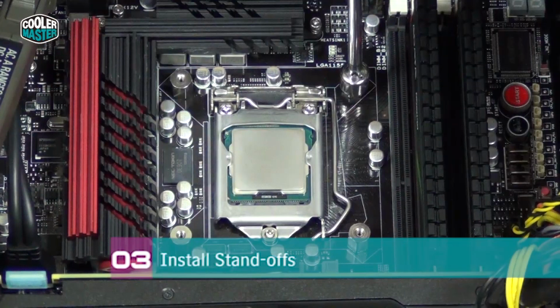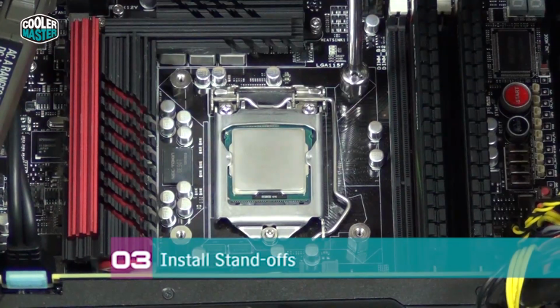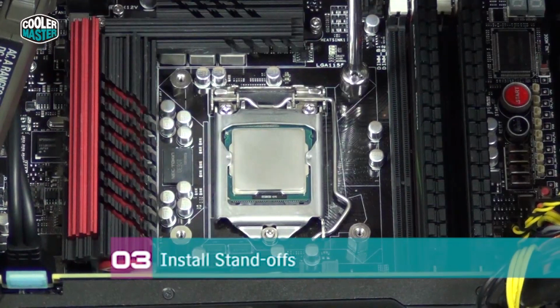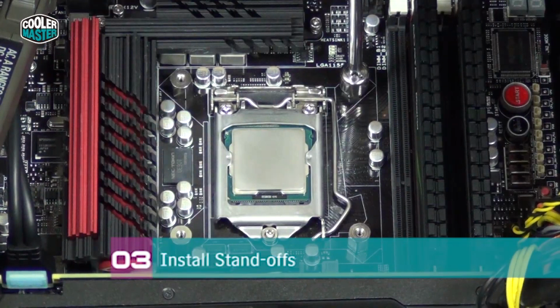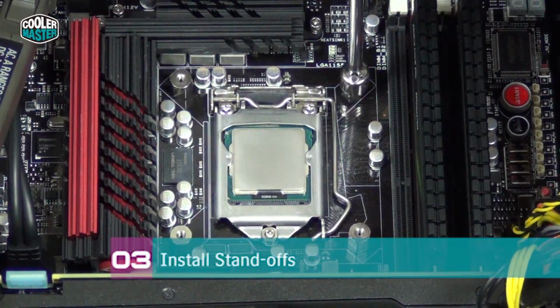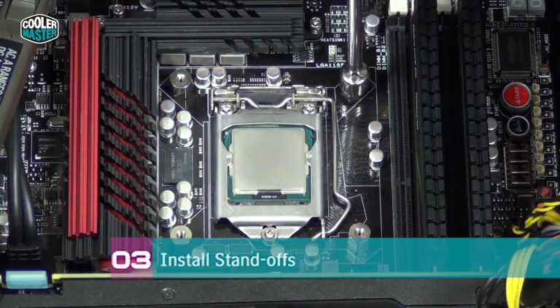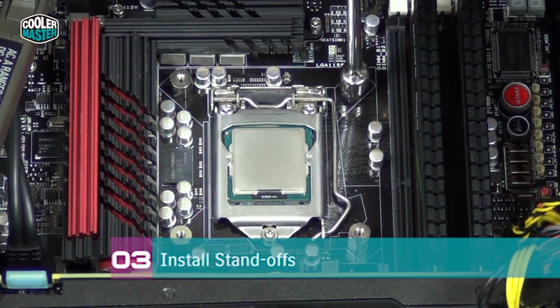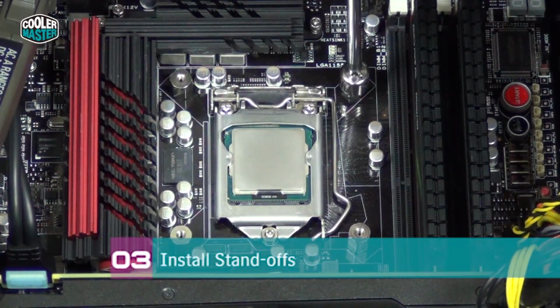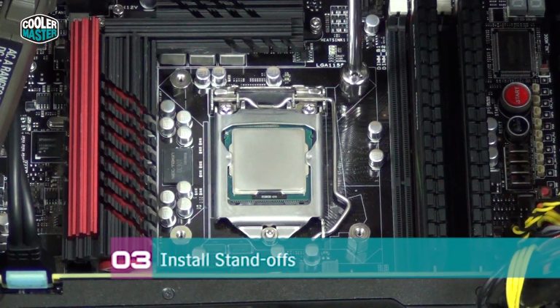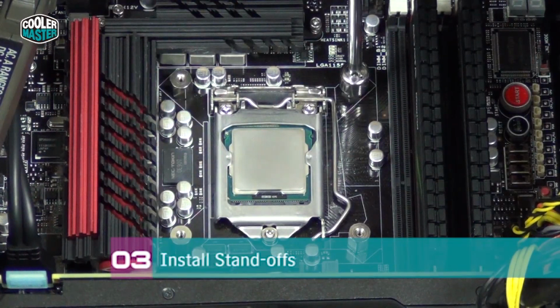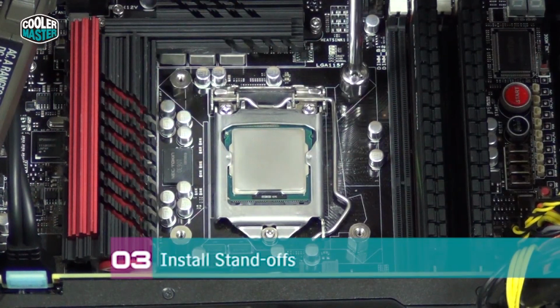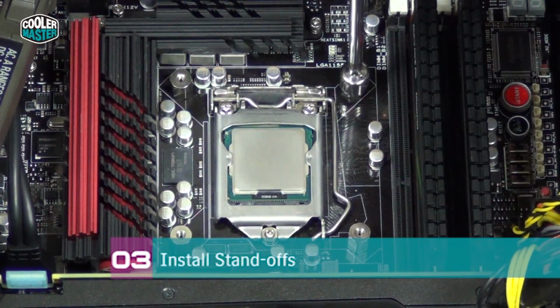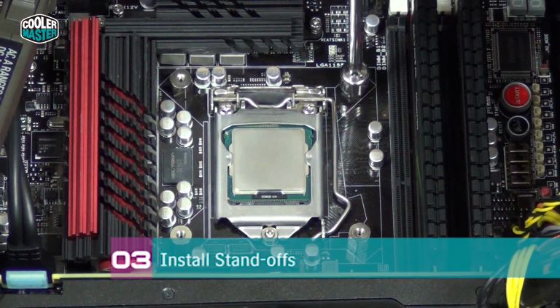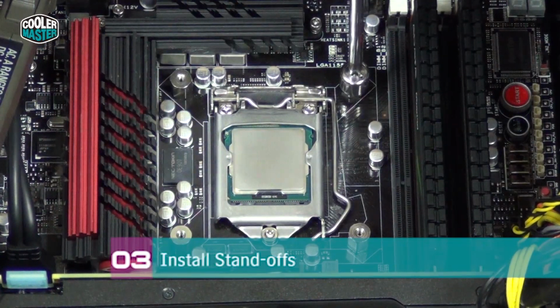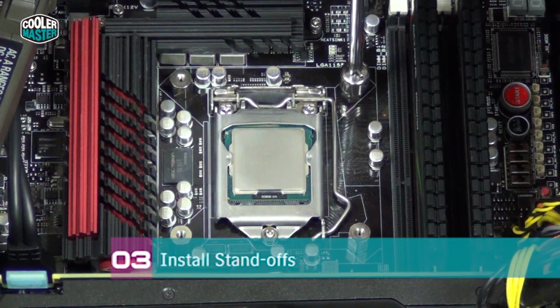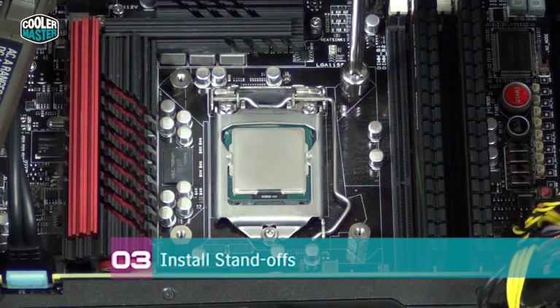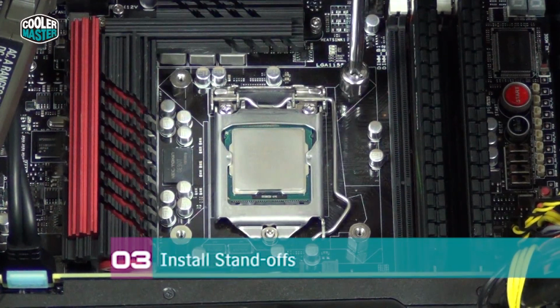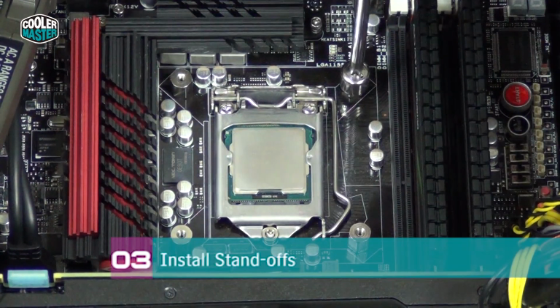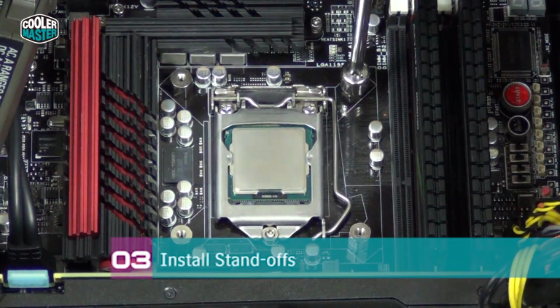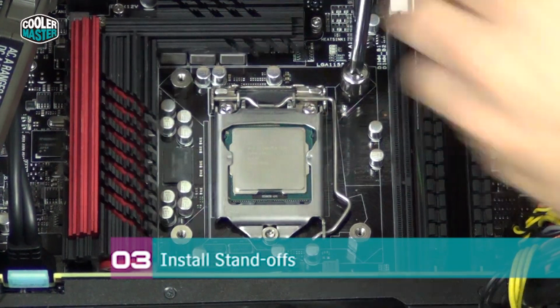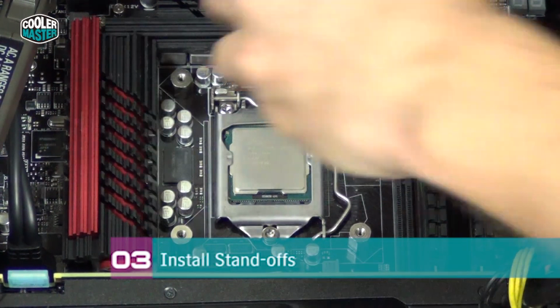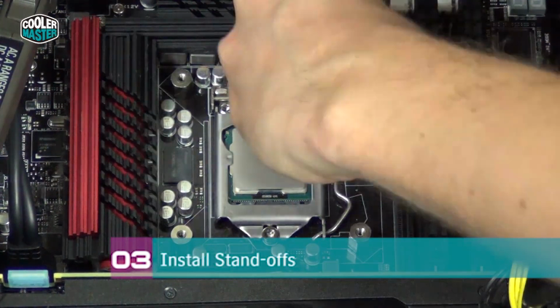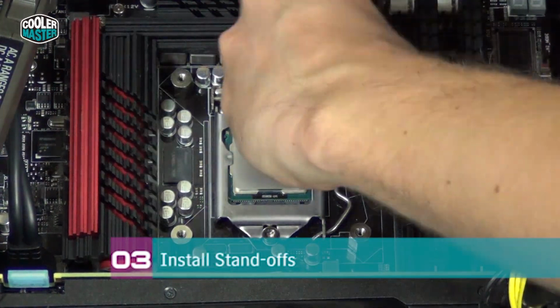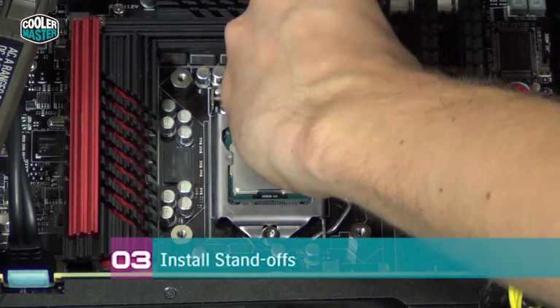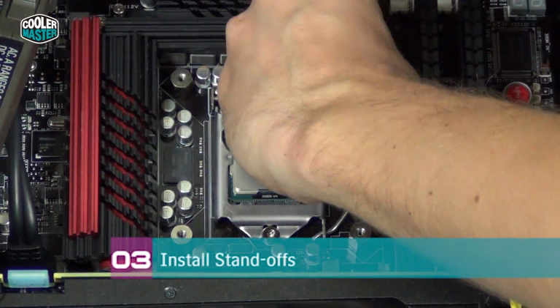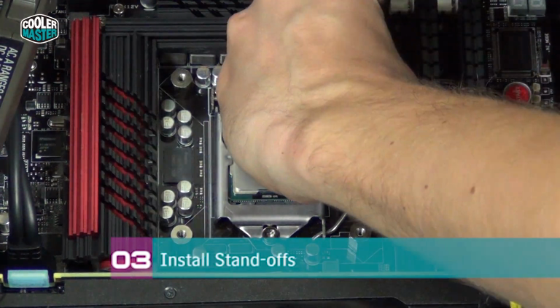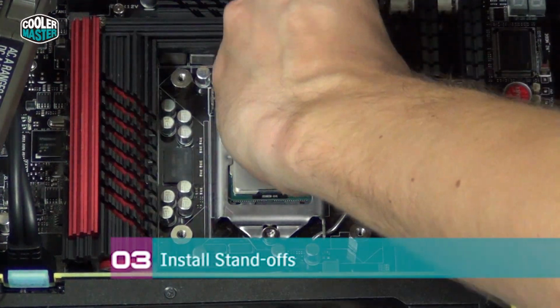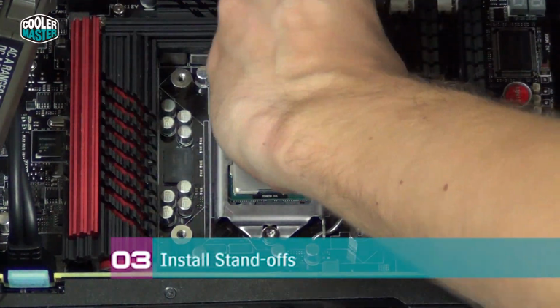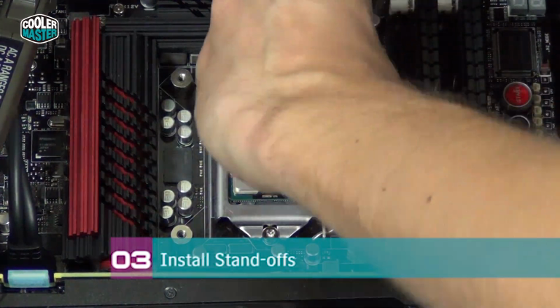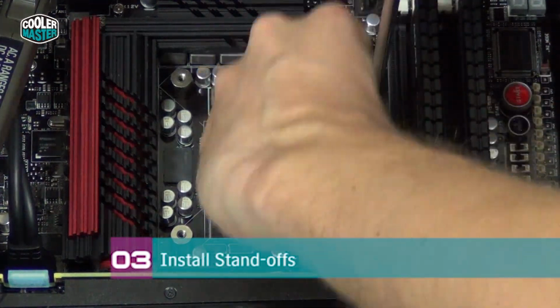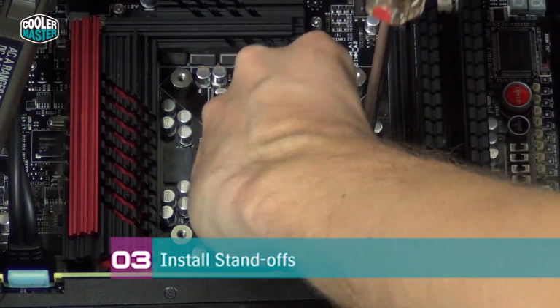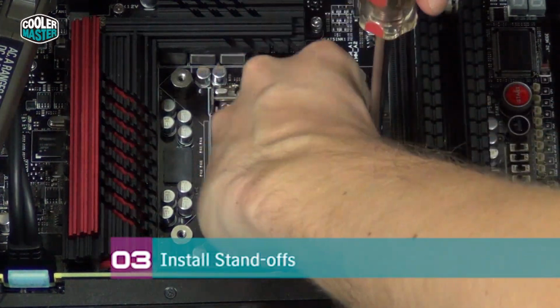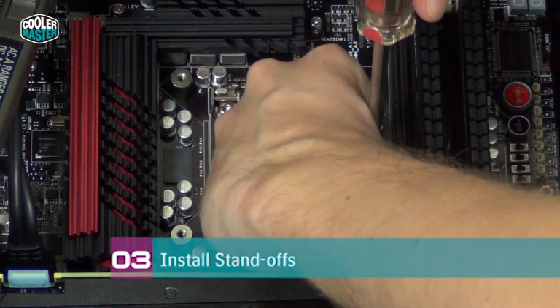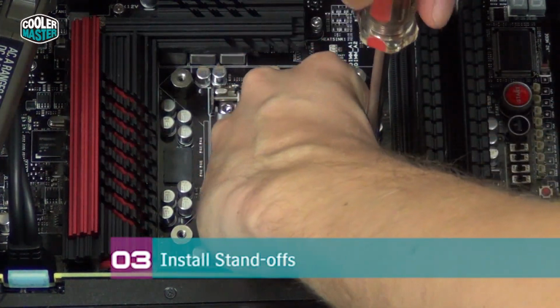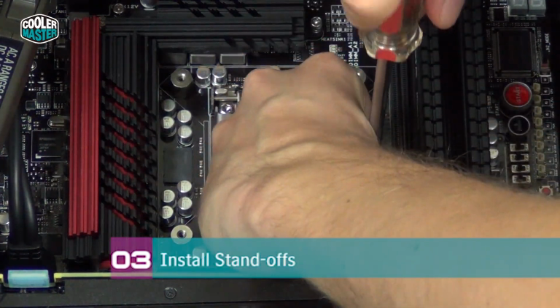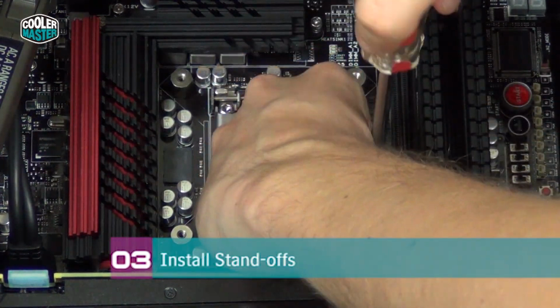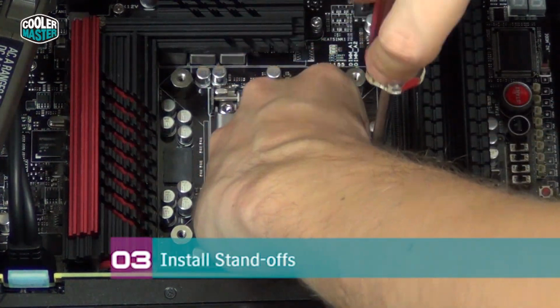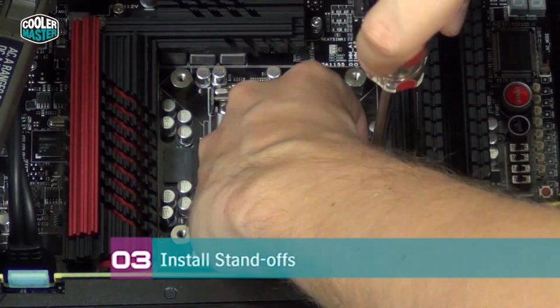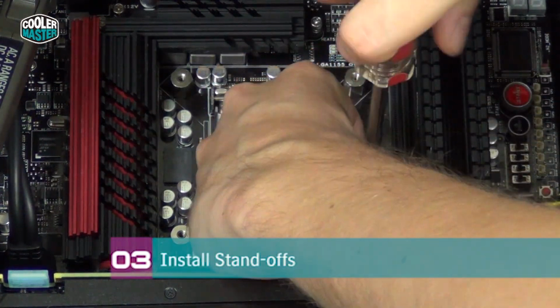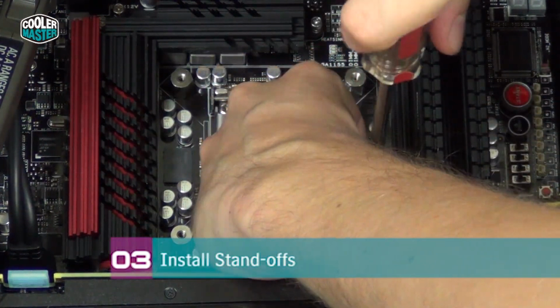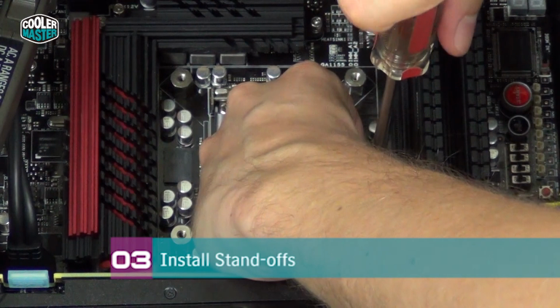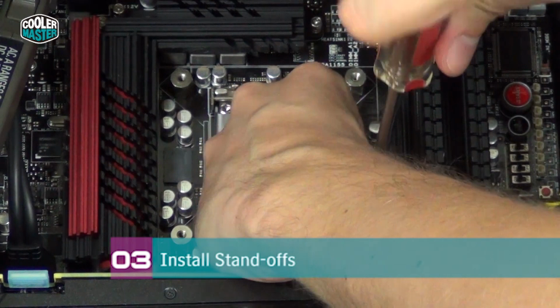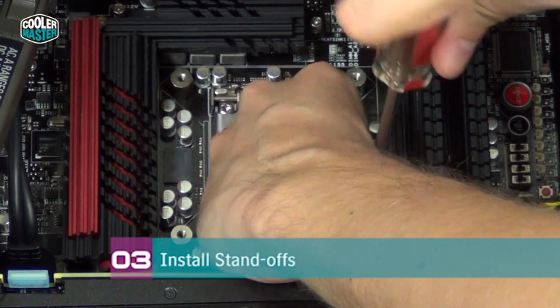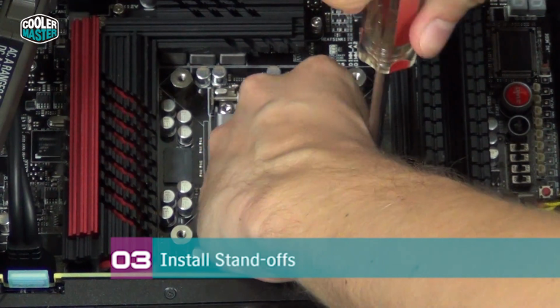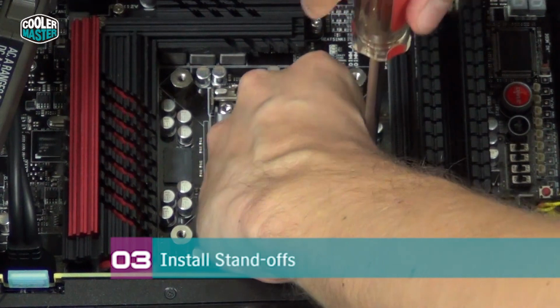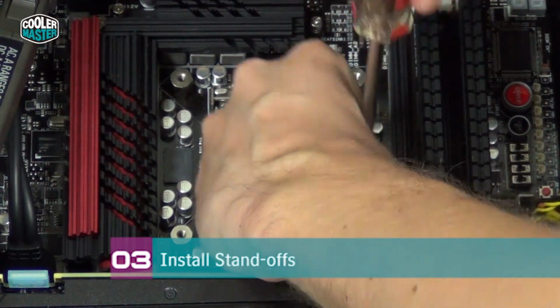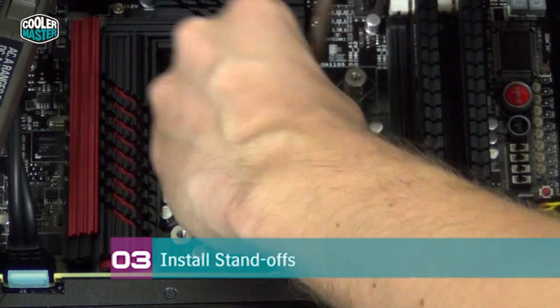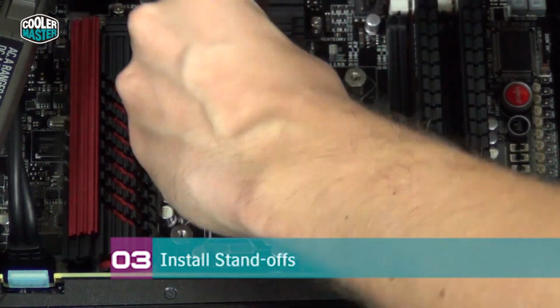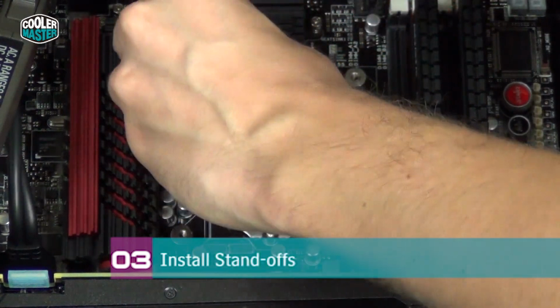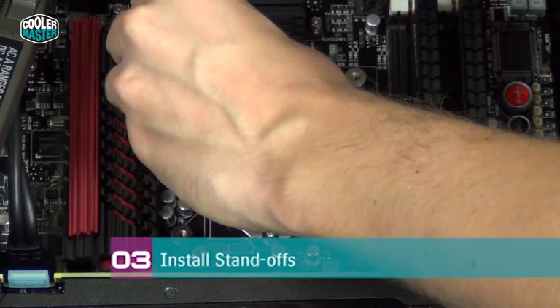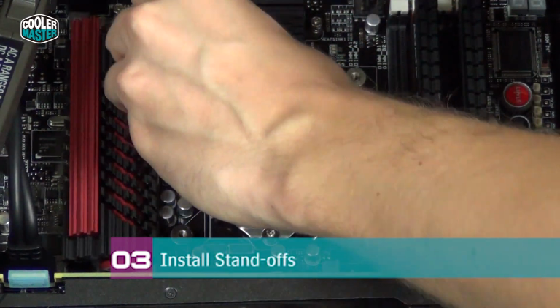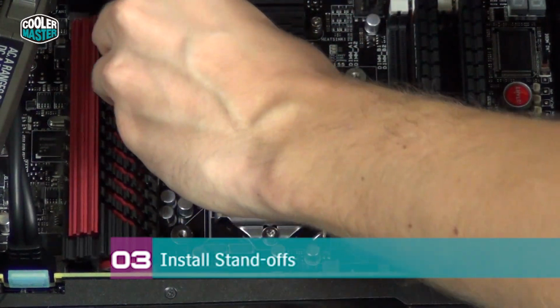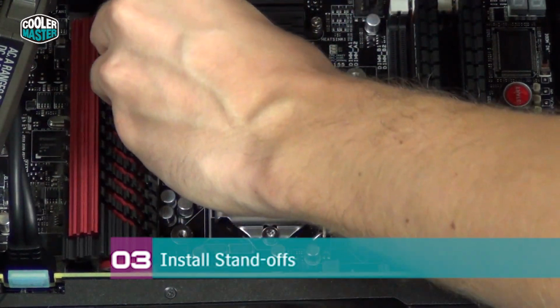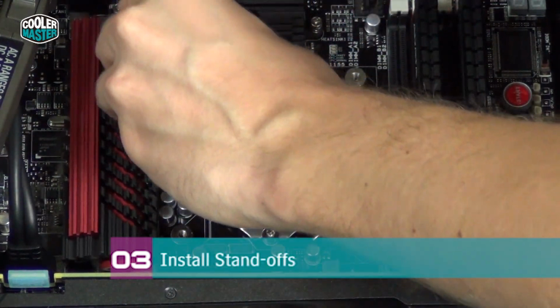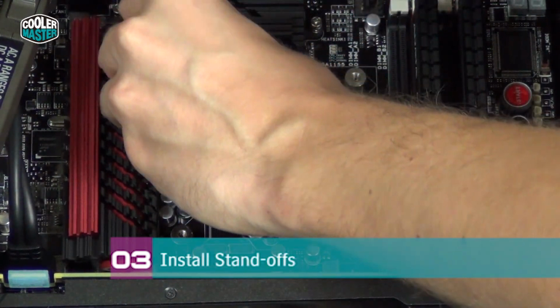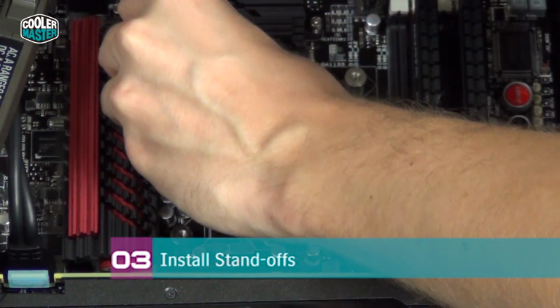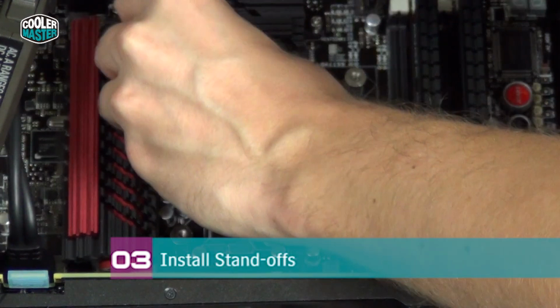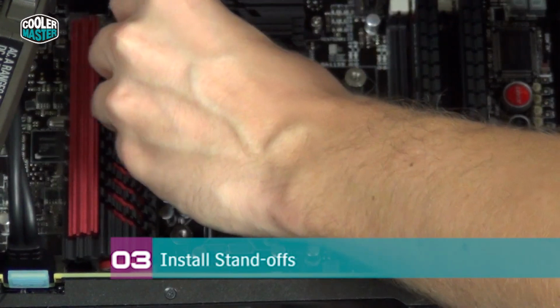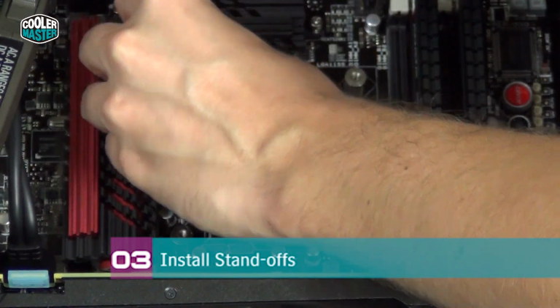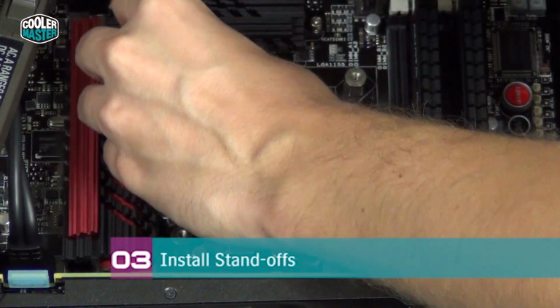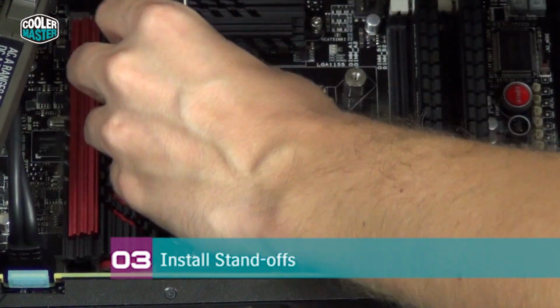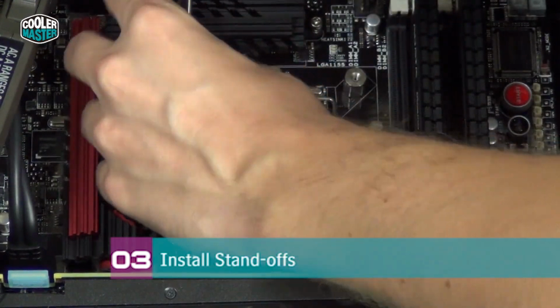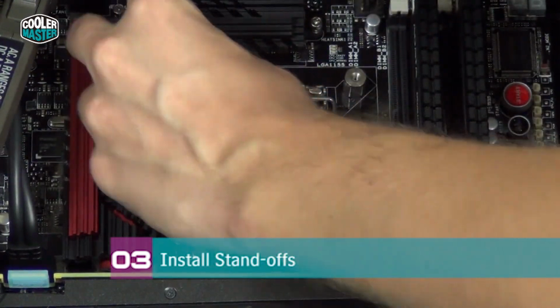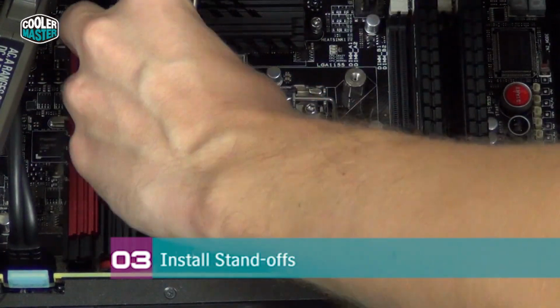After all the standoffs are in place, make sure they're tight and secure so the water block doesn't come off while the system is running.